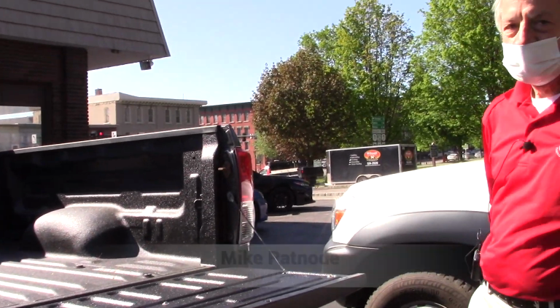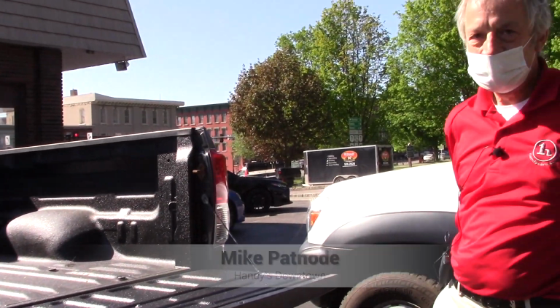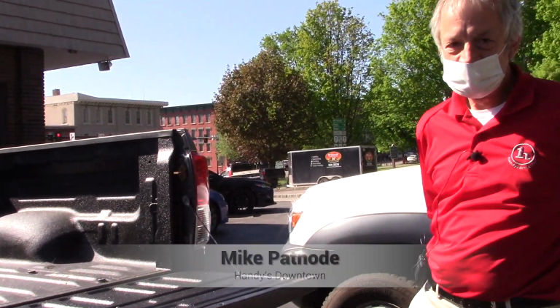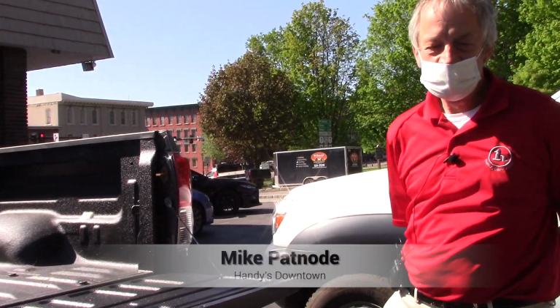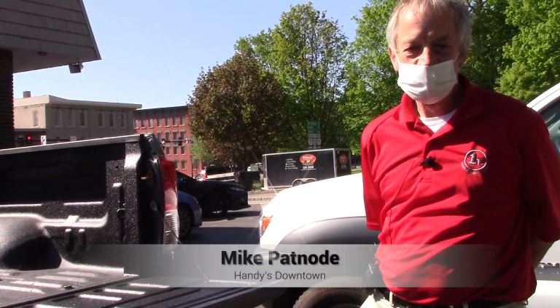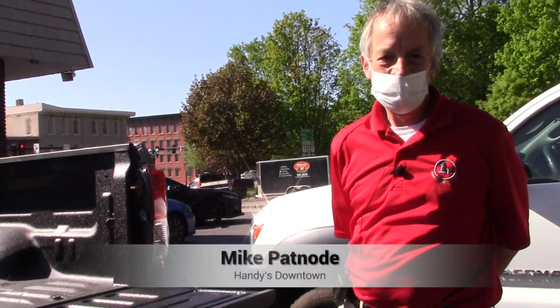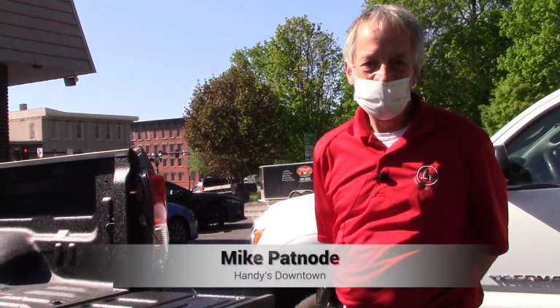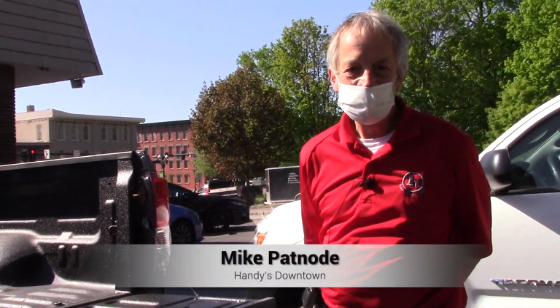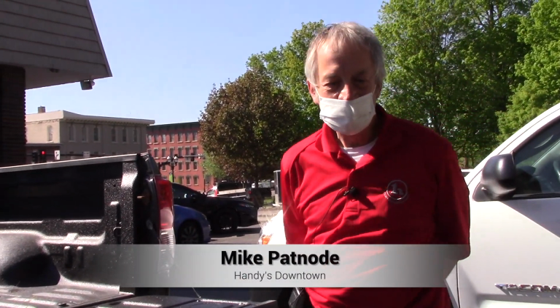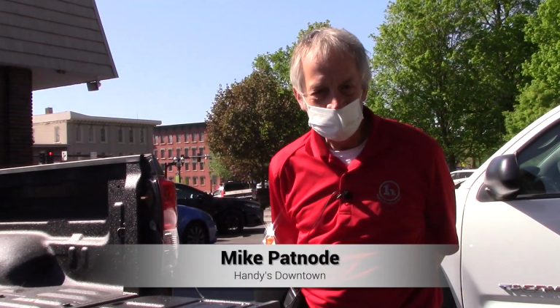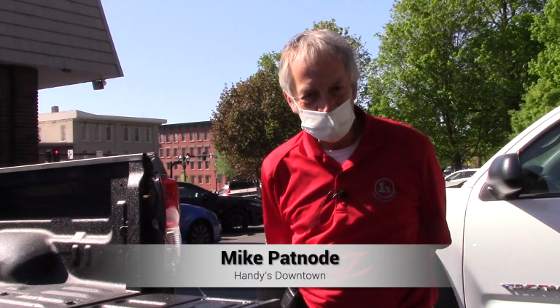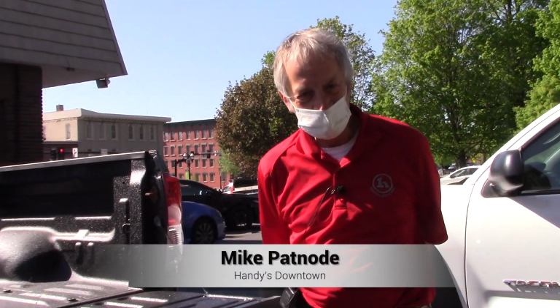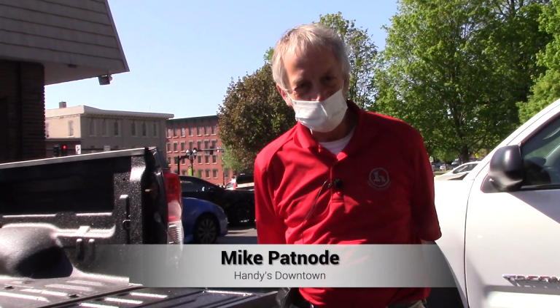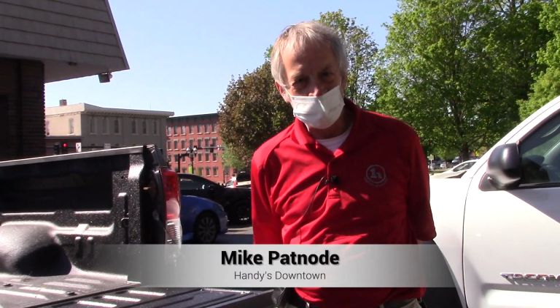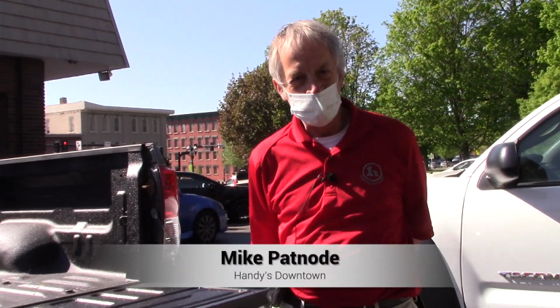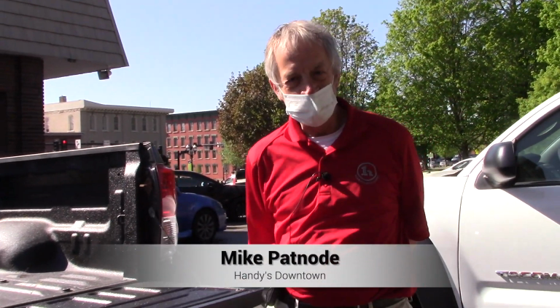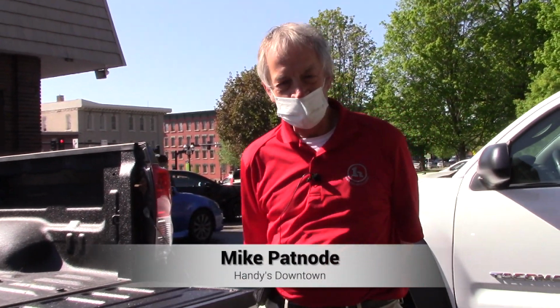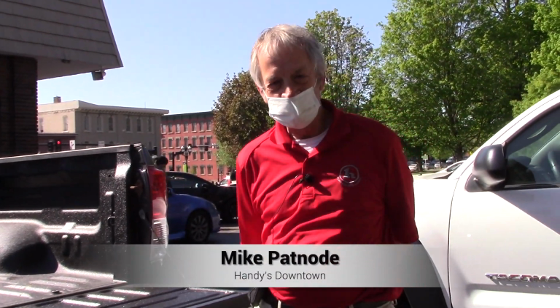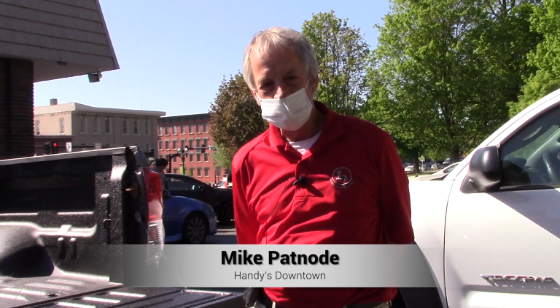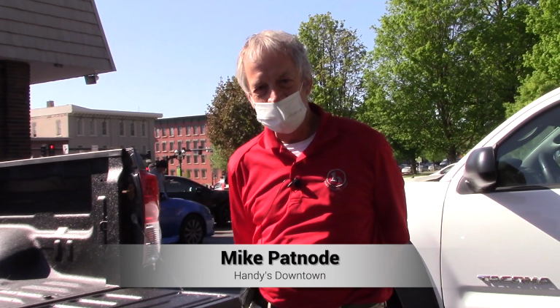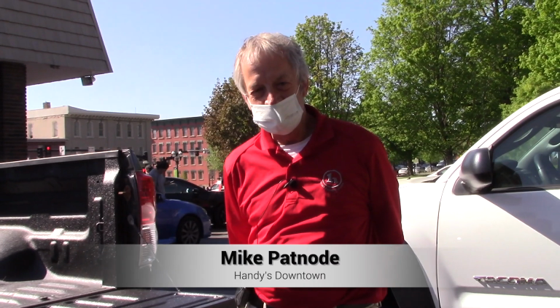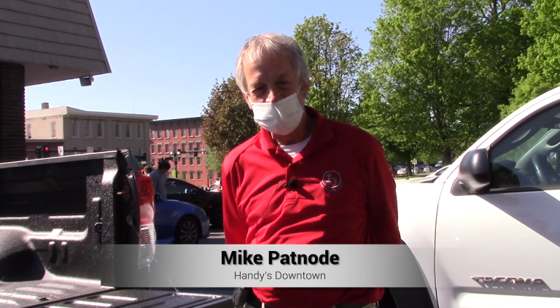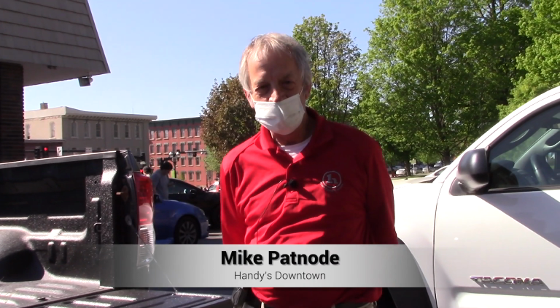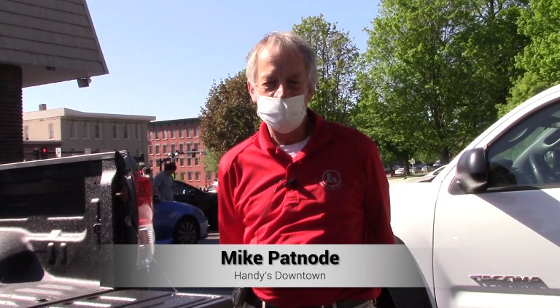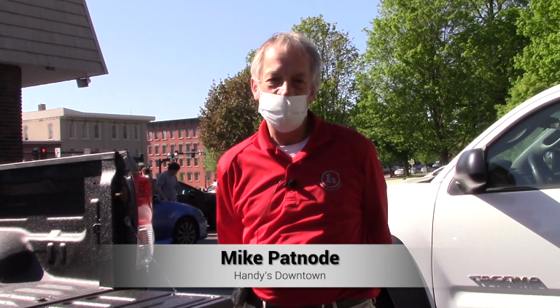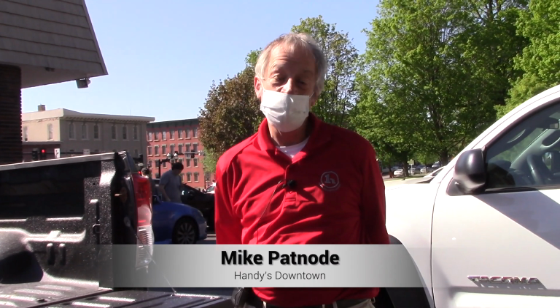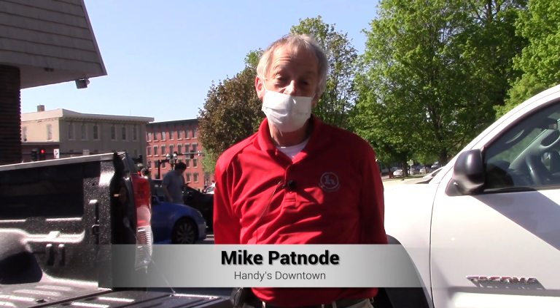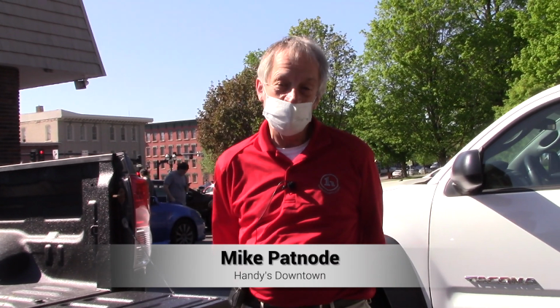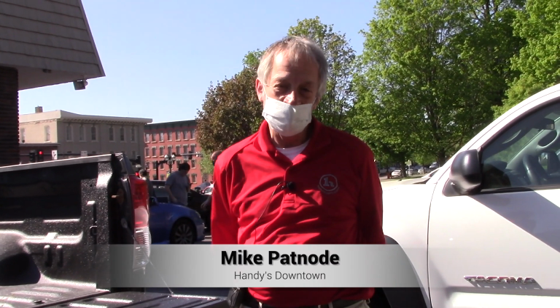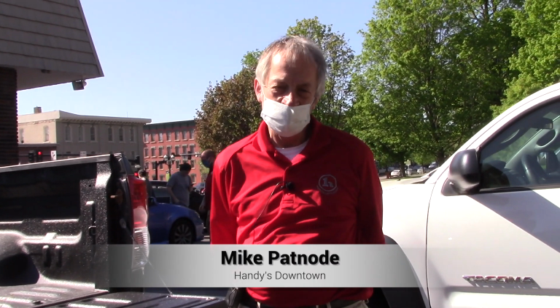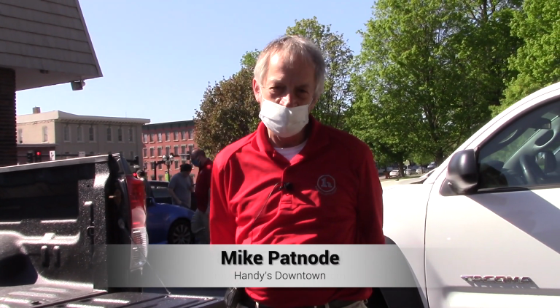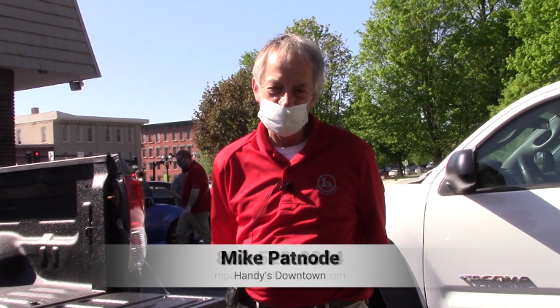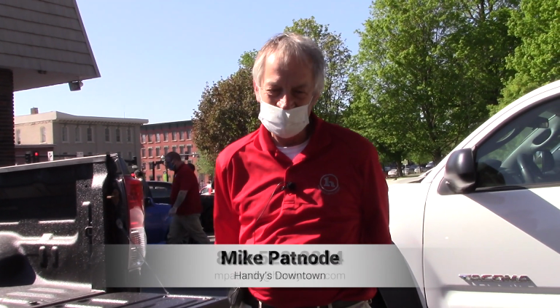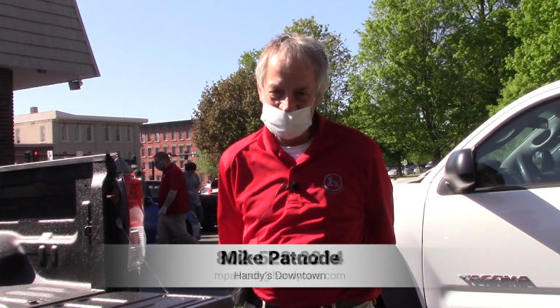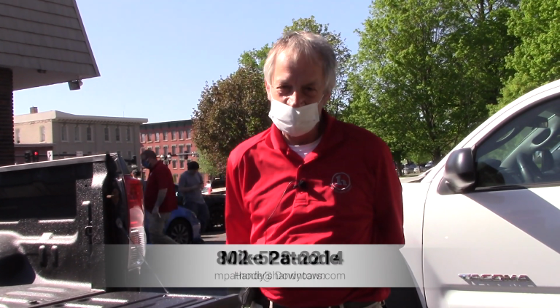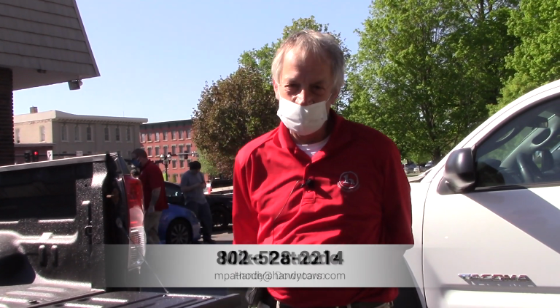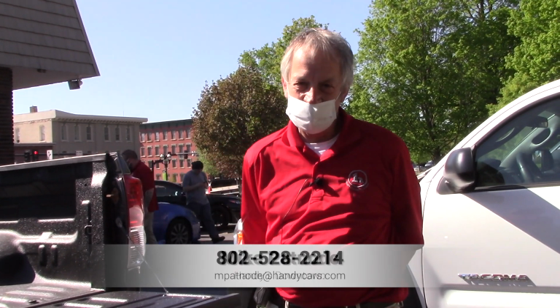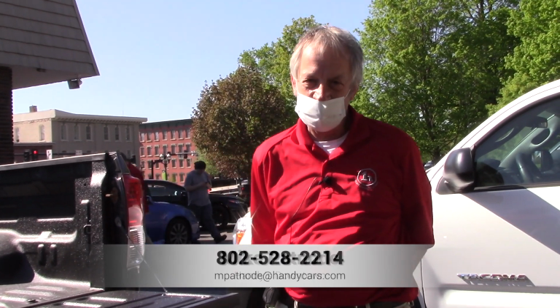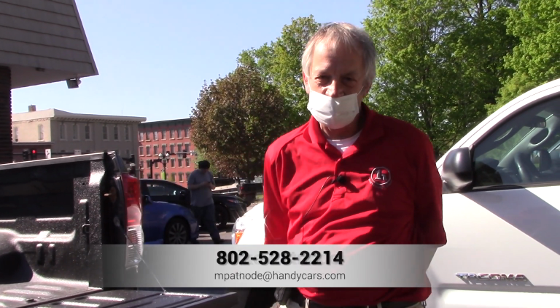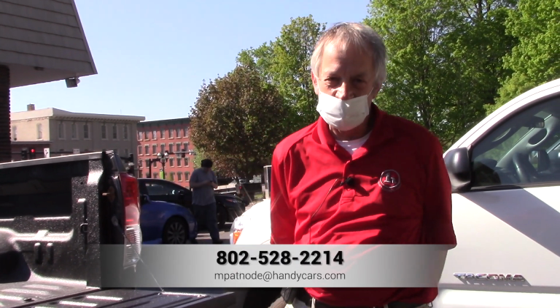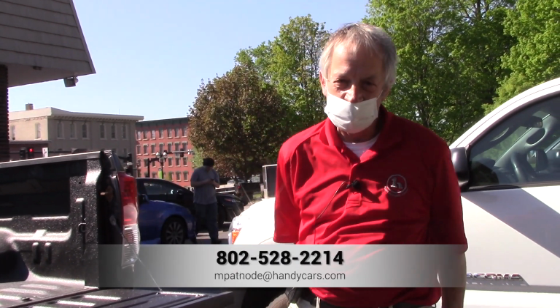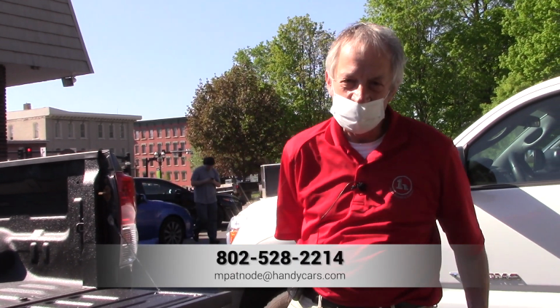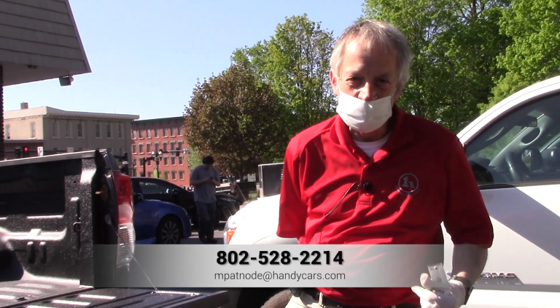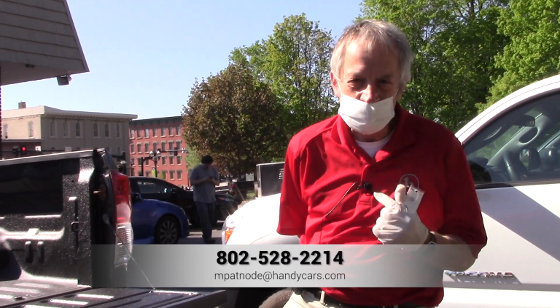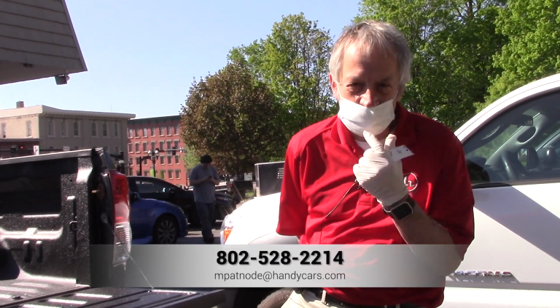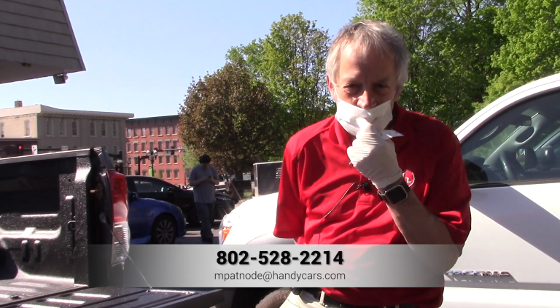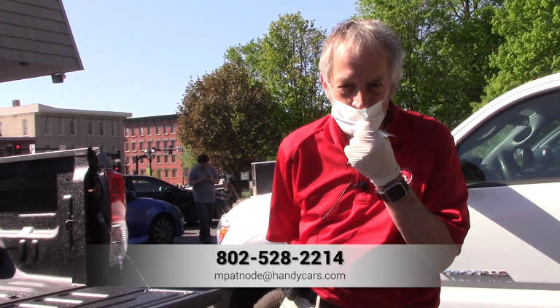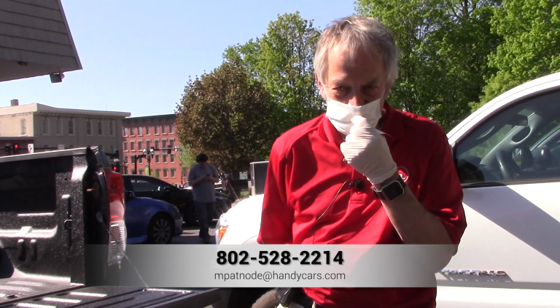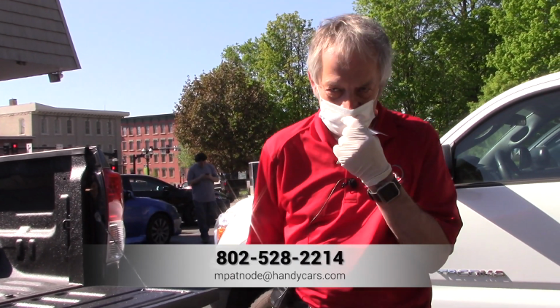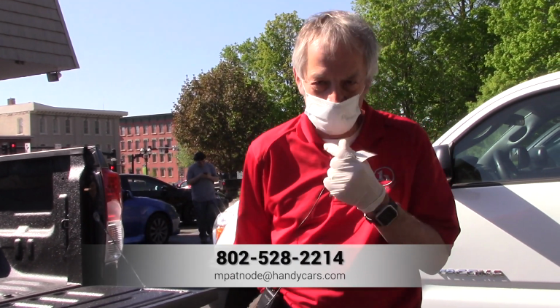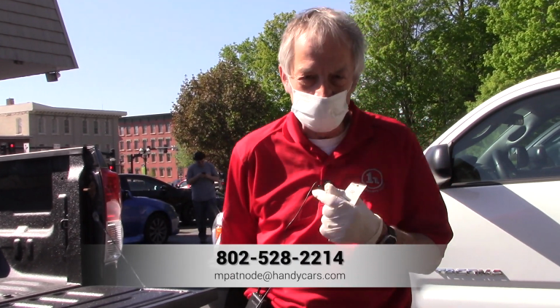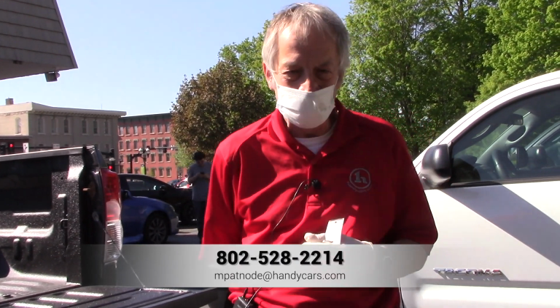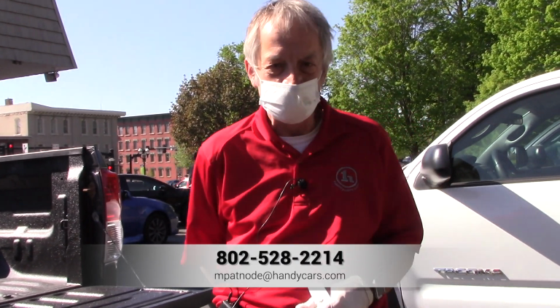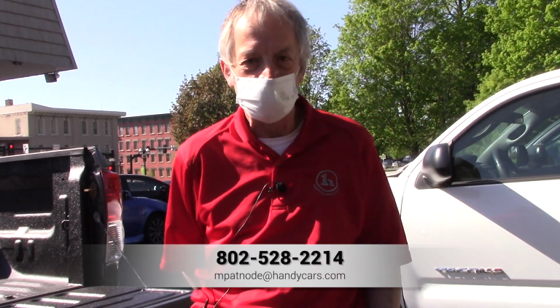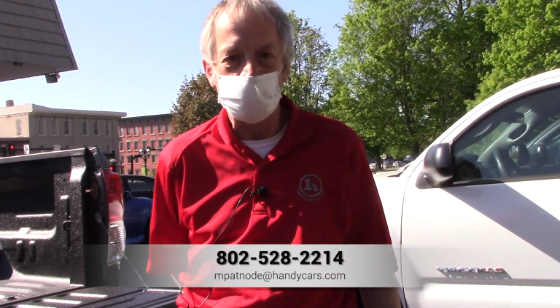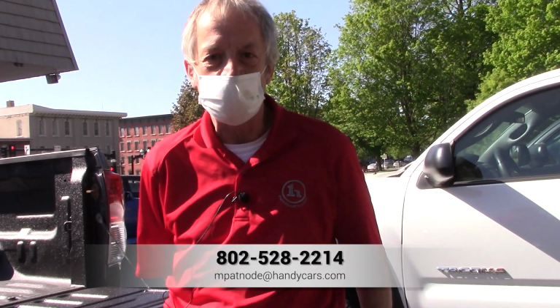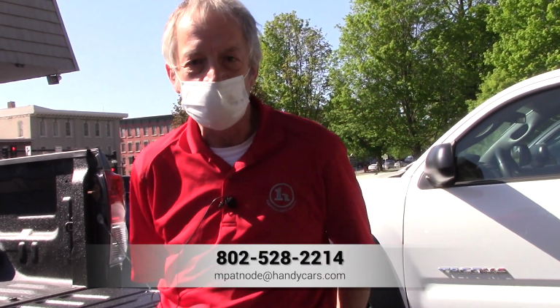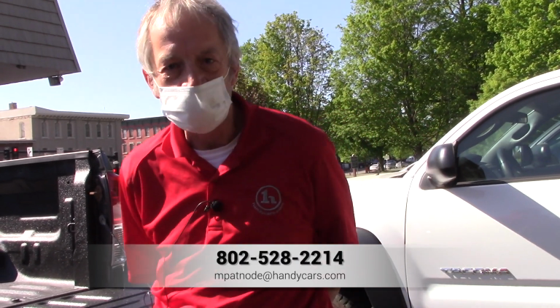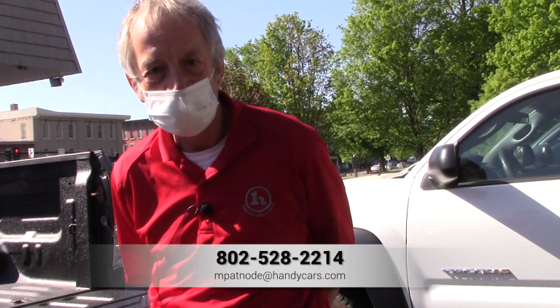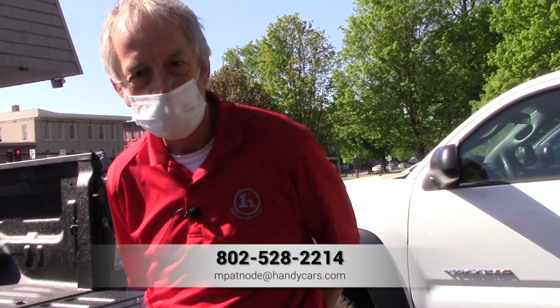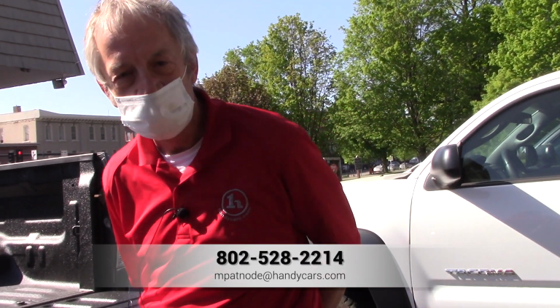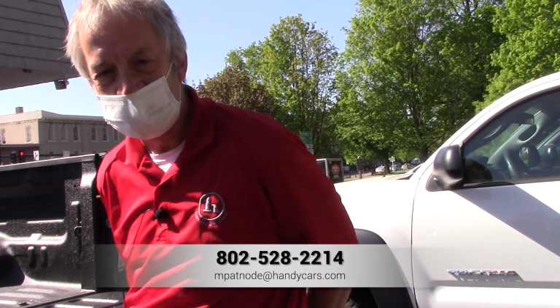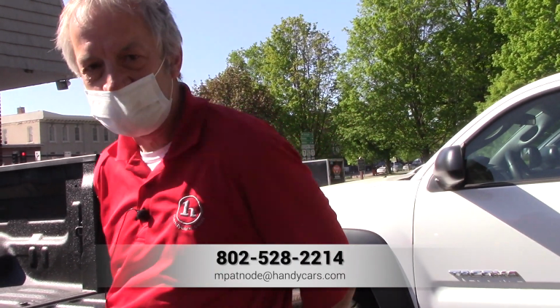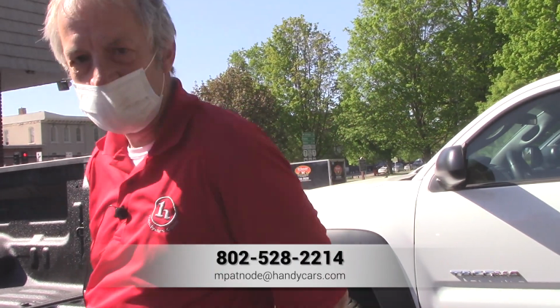Any questions, go ahead and give me a call. My name is Mike here at Handy Downtown — 528-2214. Thank you.